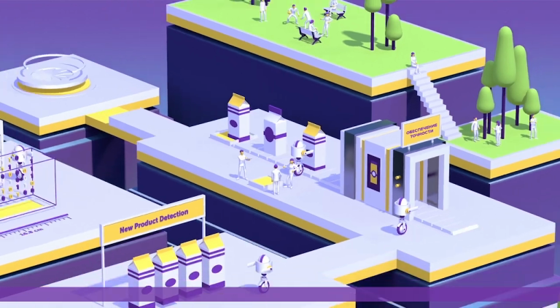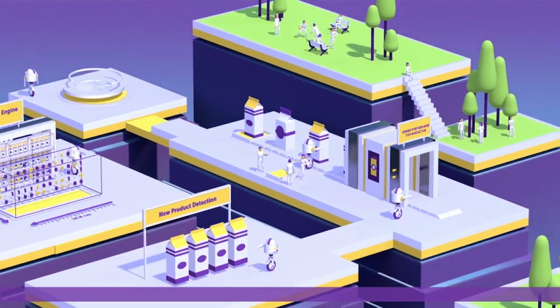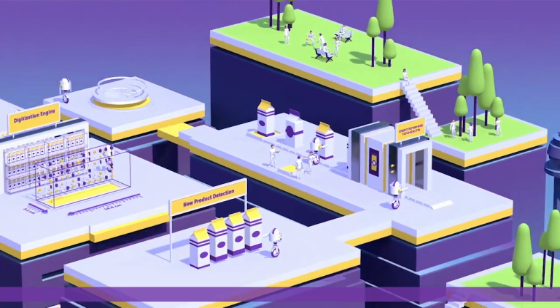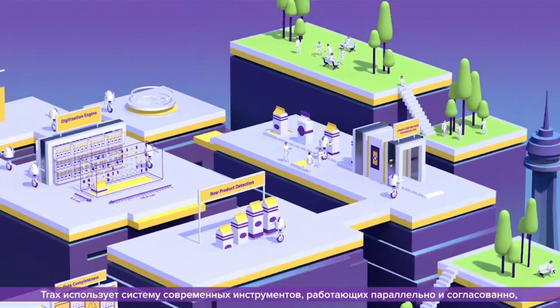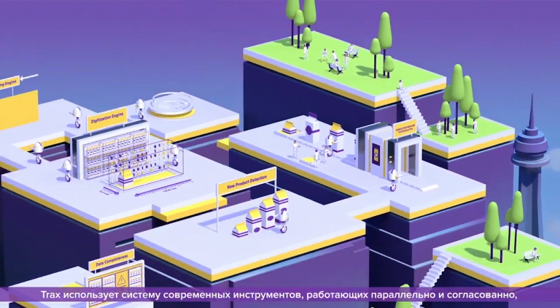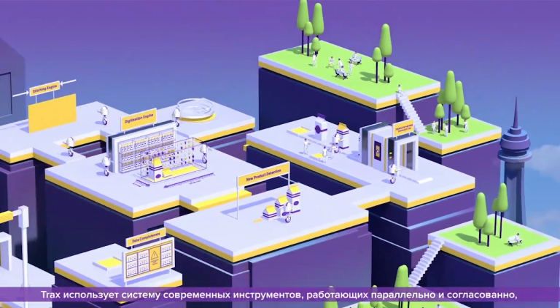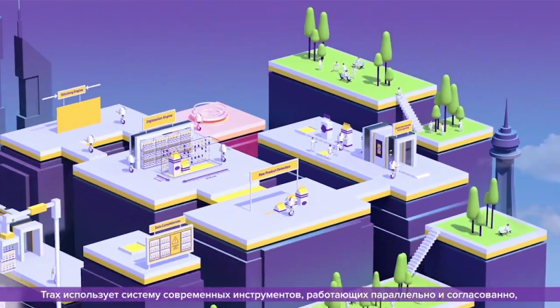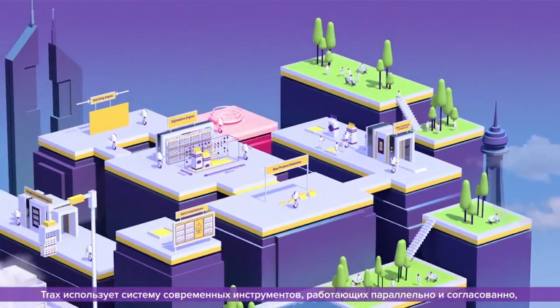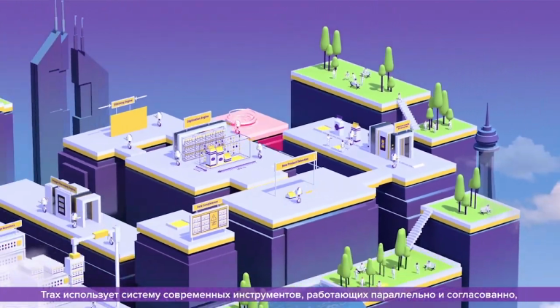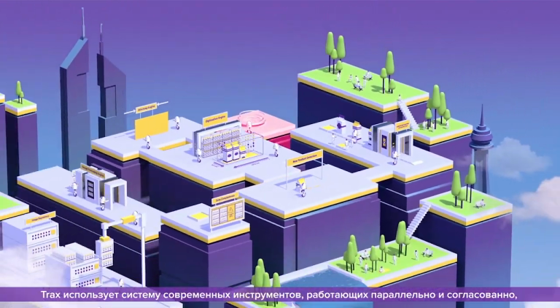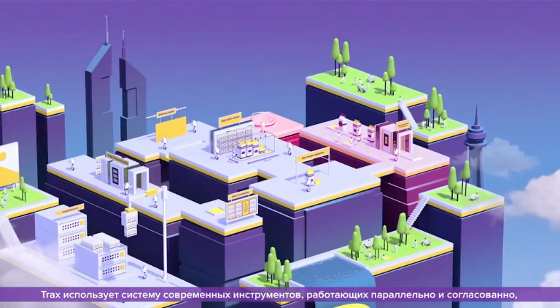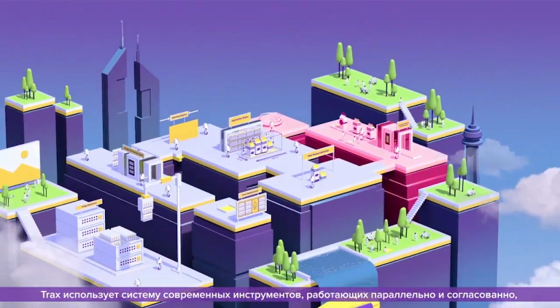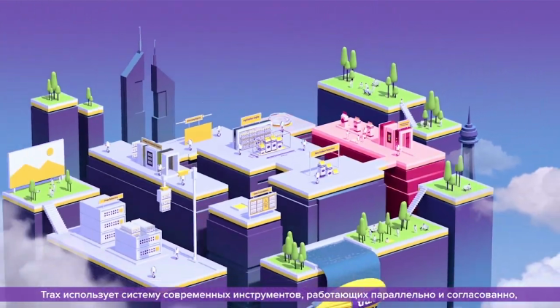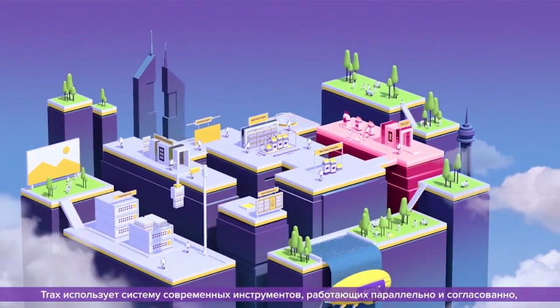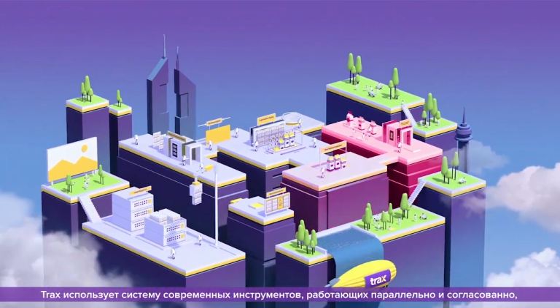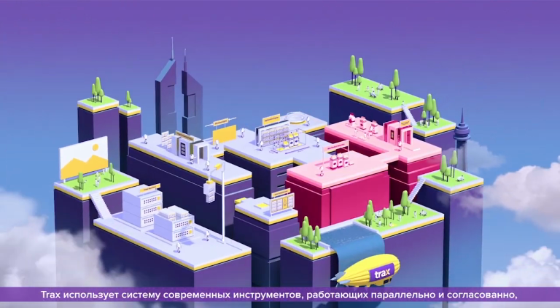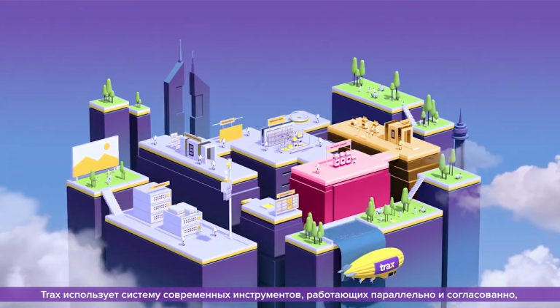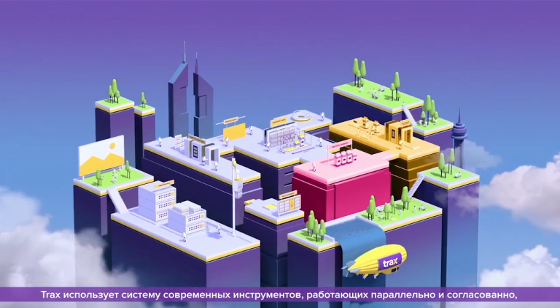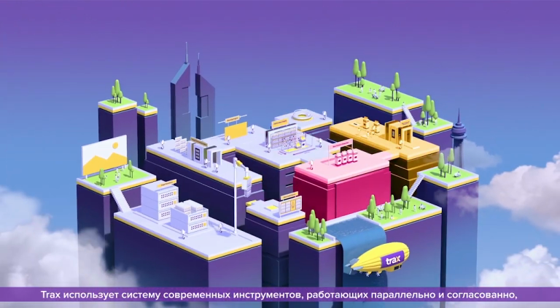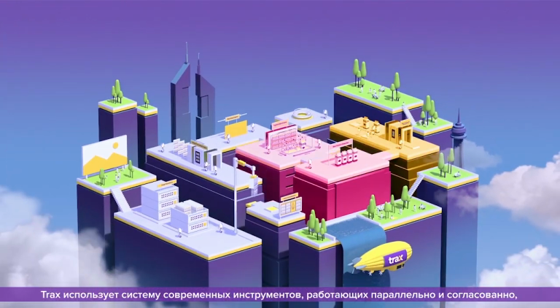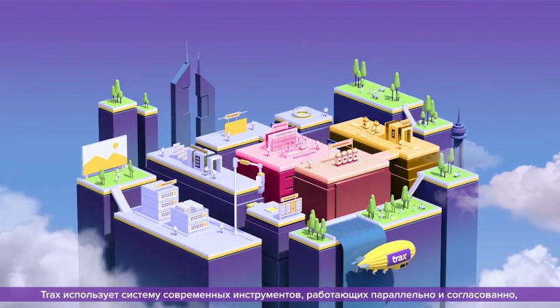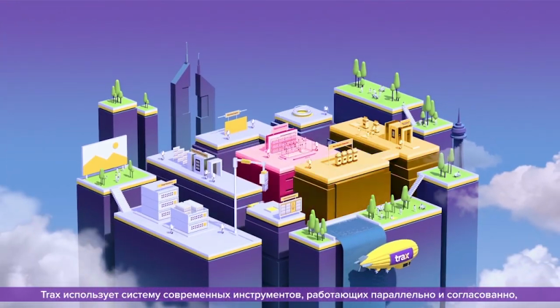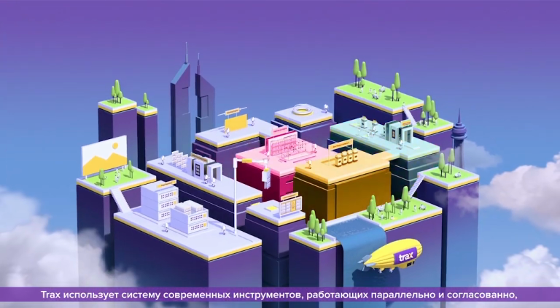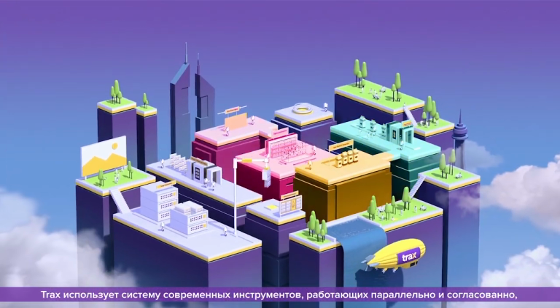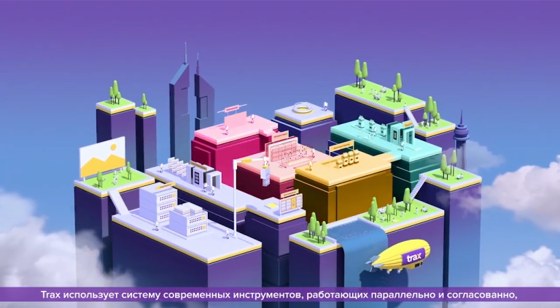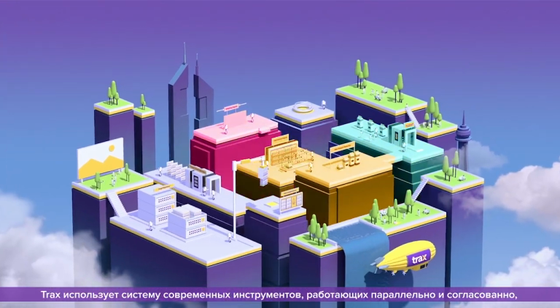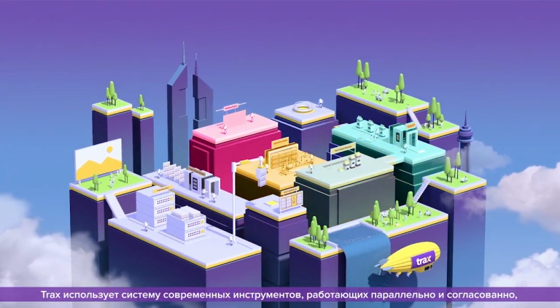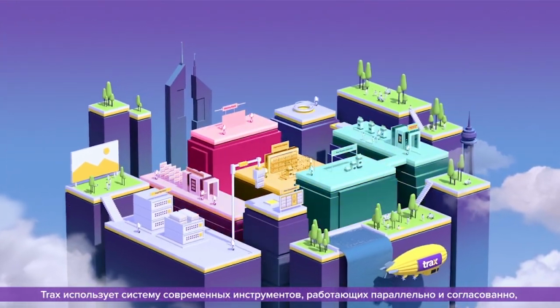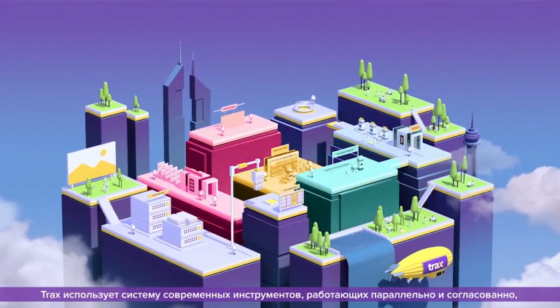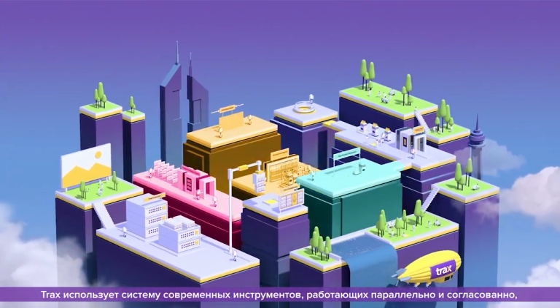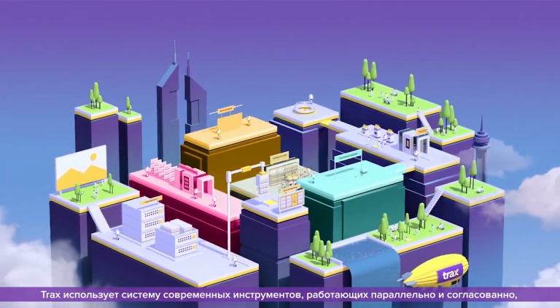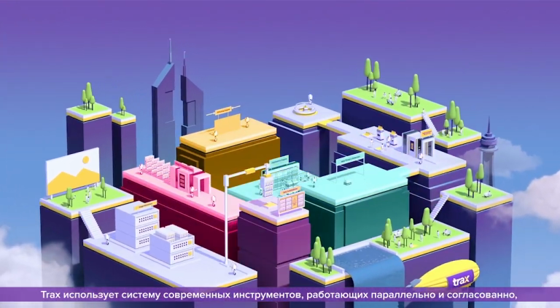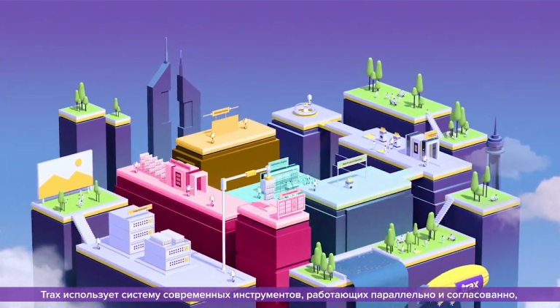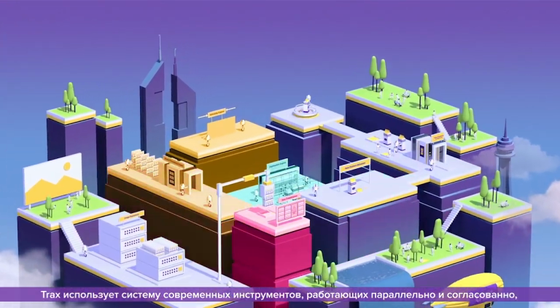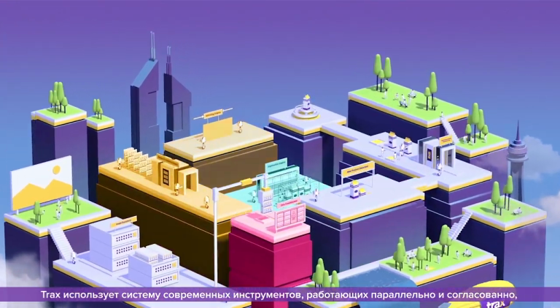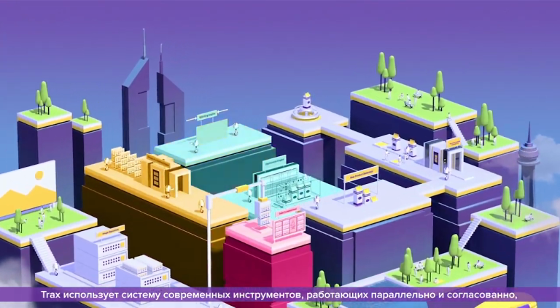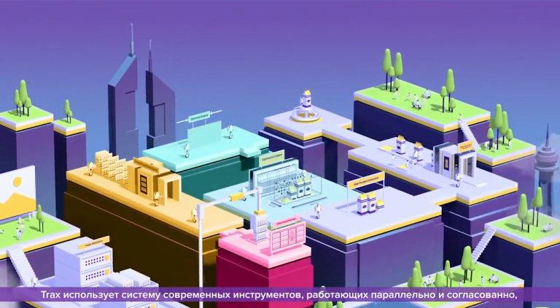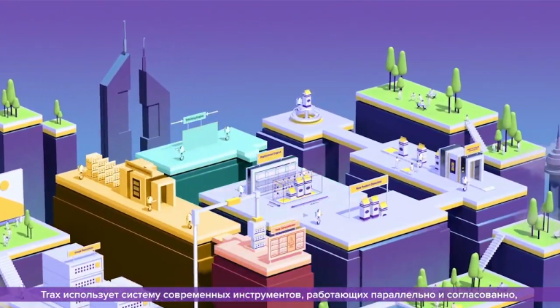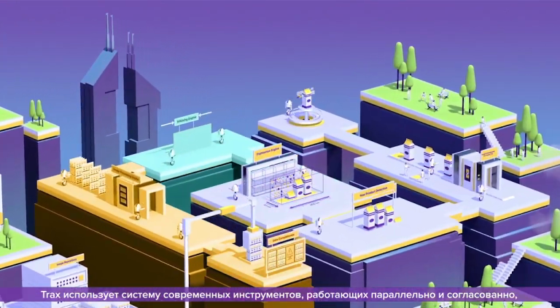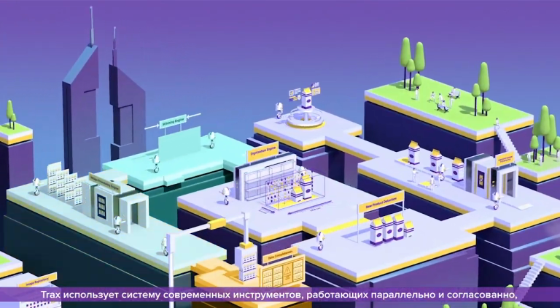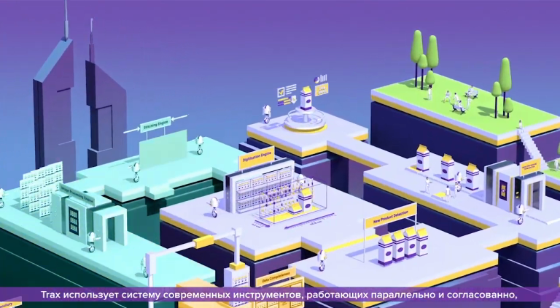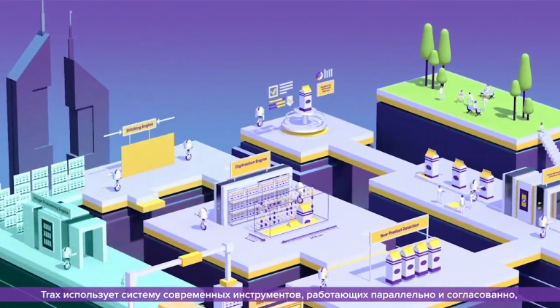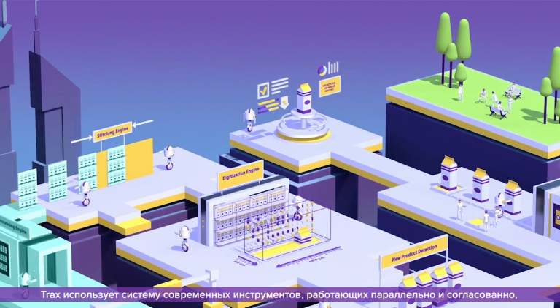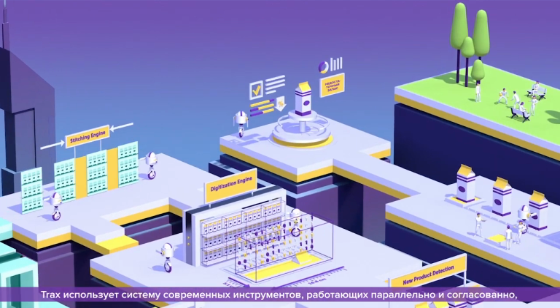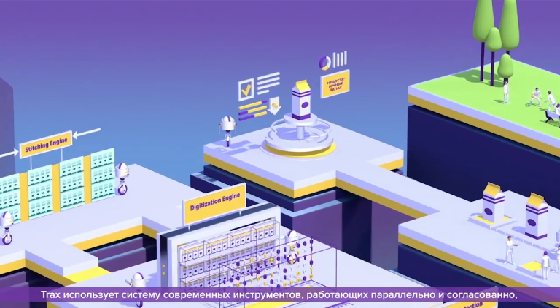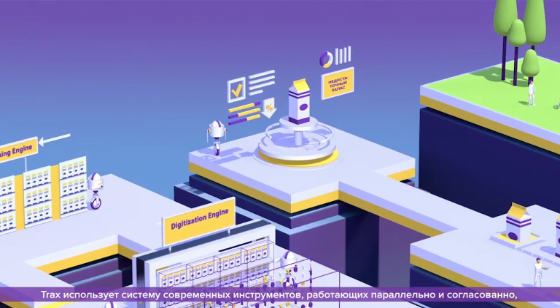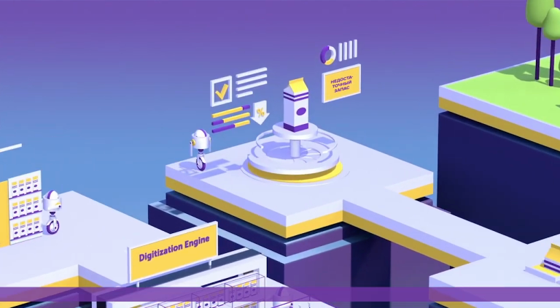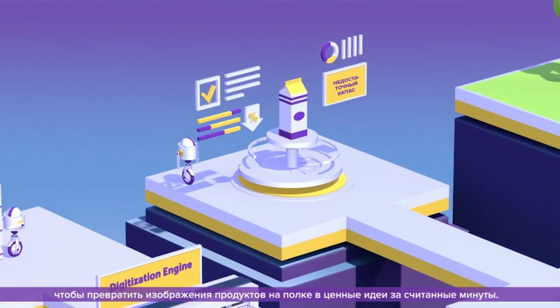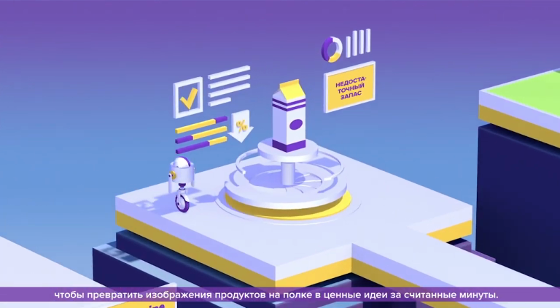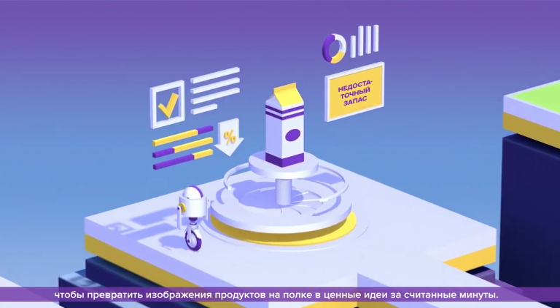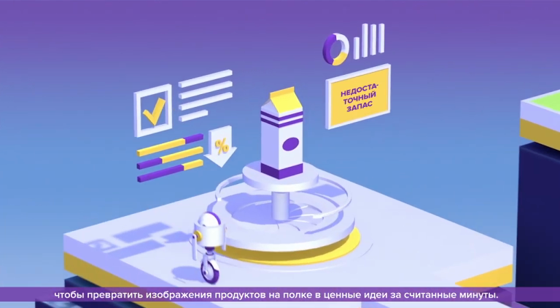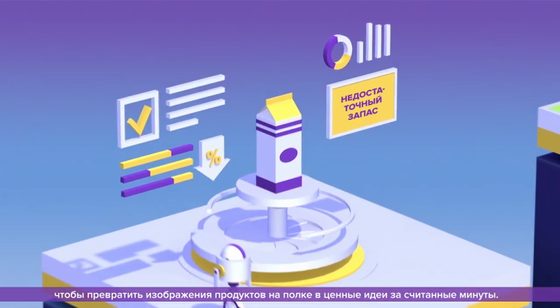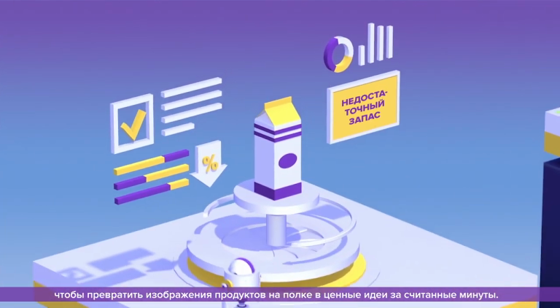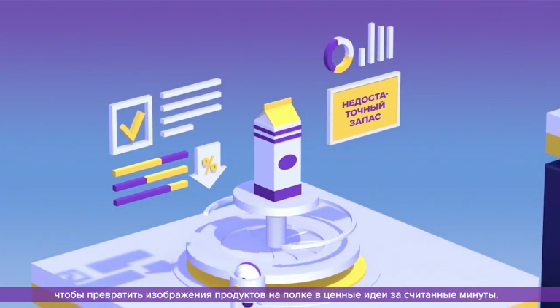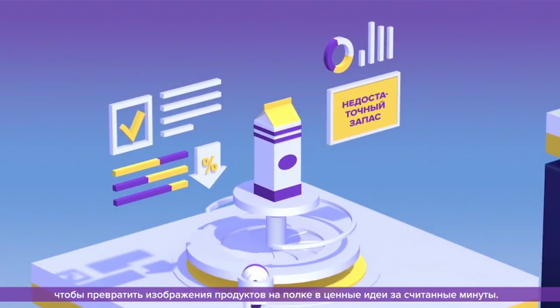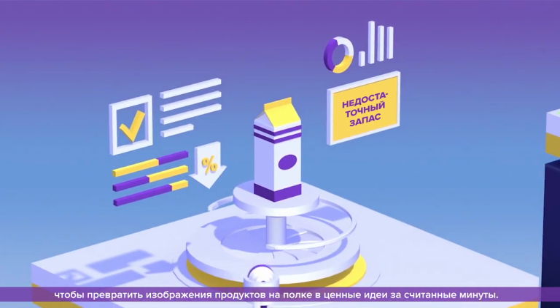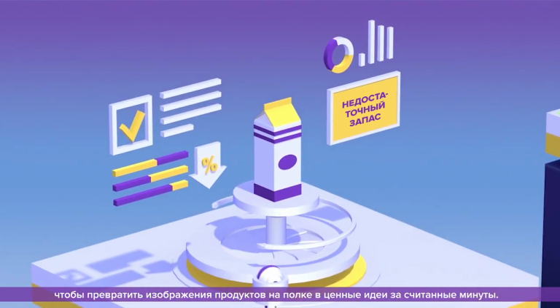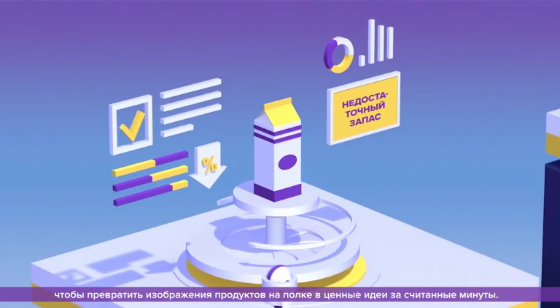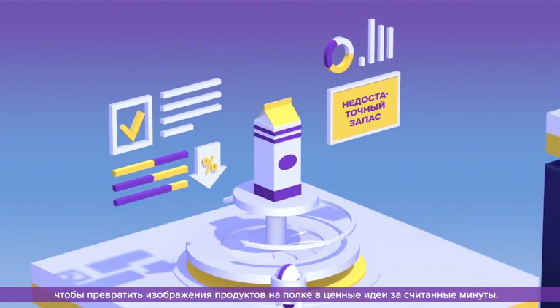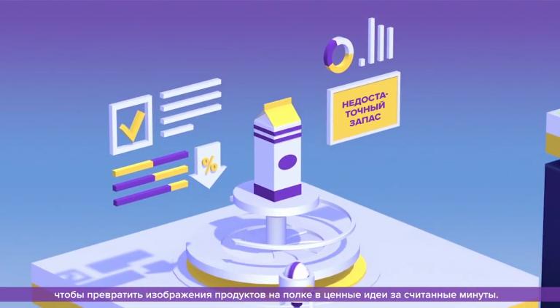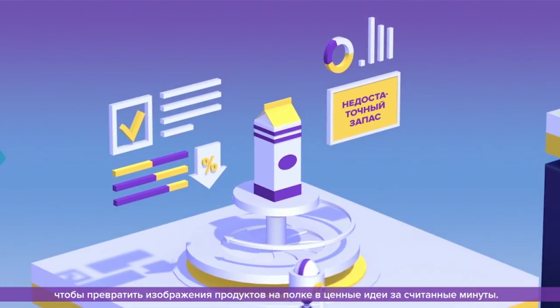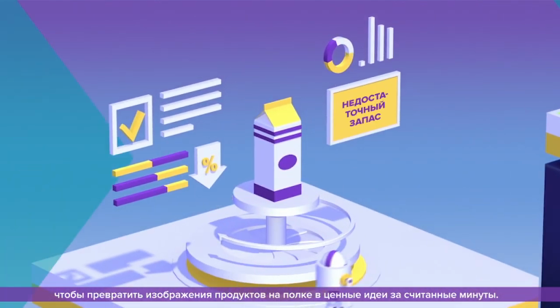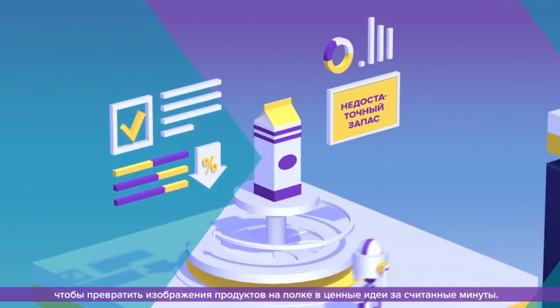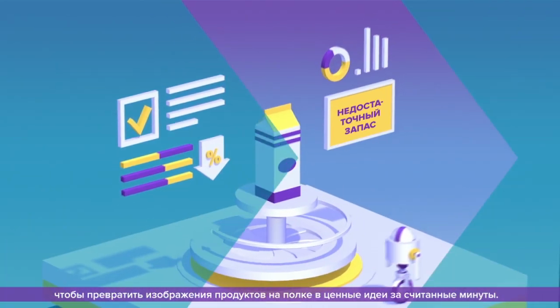Trax uses a cascade of state-of-the-art engines working in parallel to turn shelf images into actionable insights in a matter of minutes.